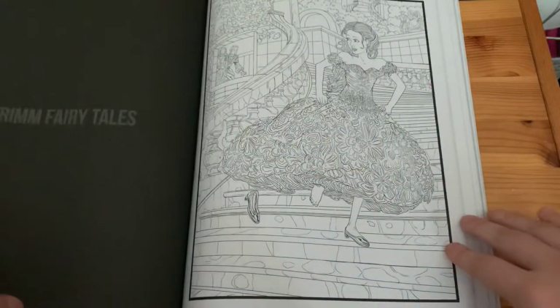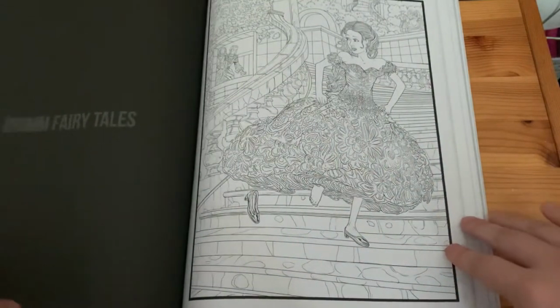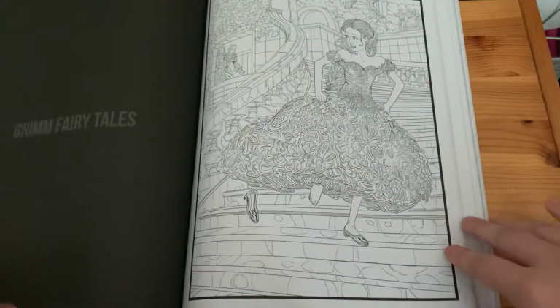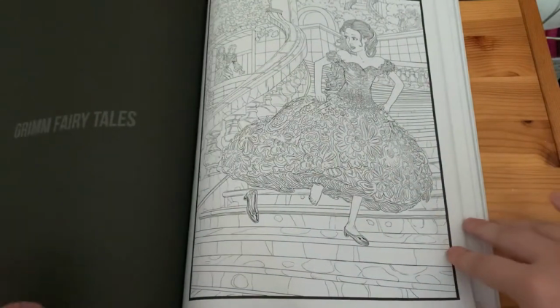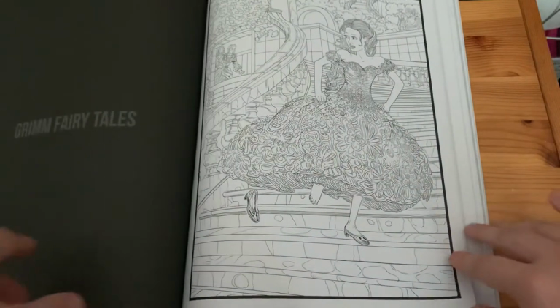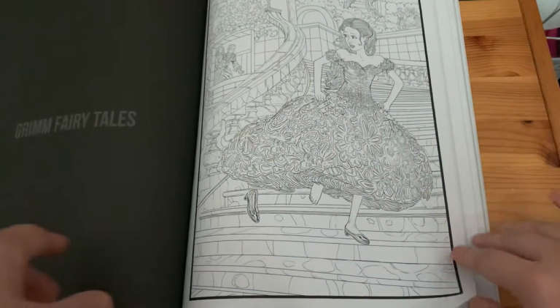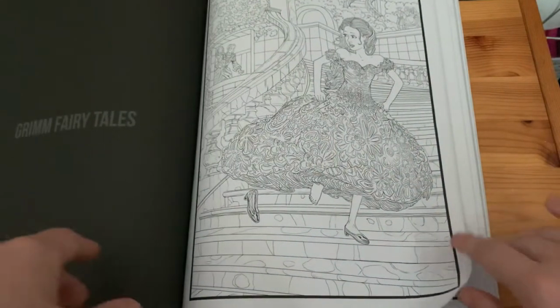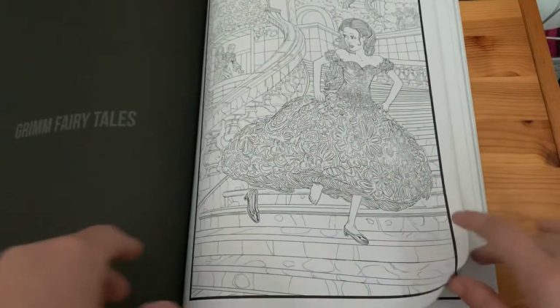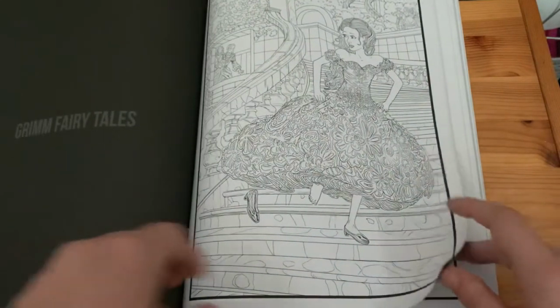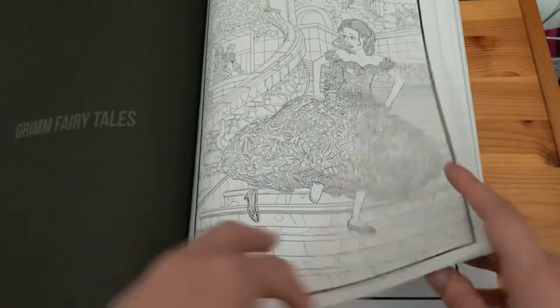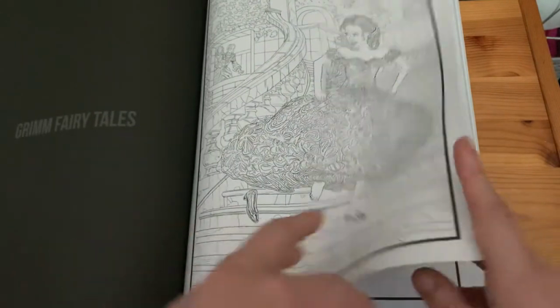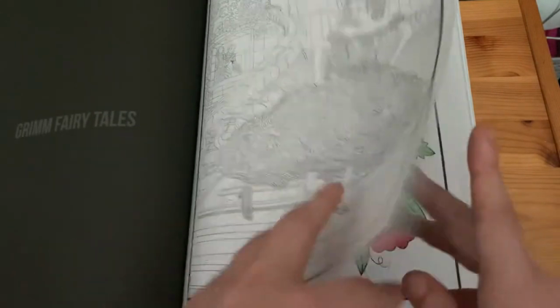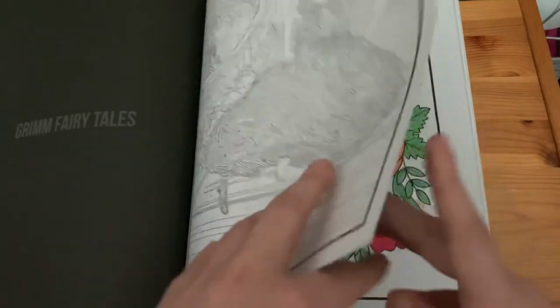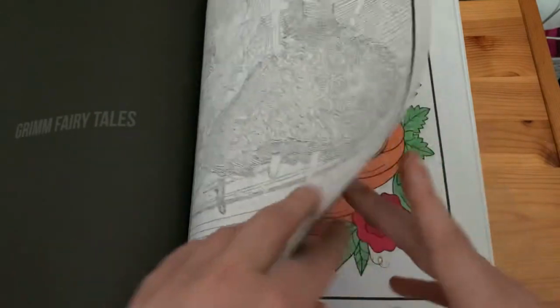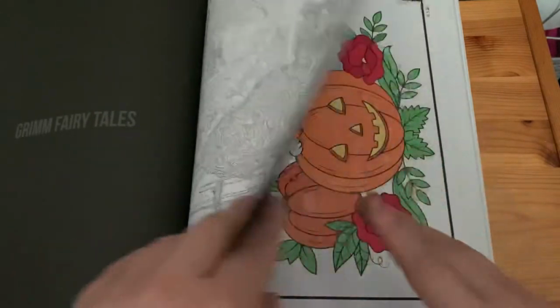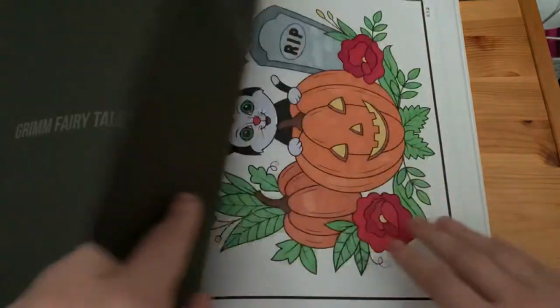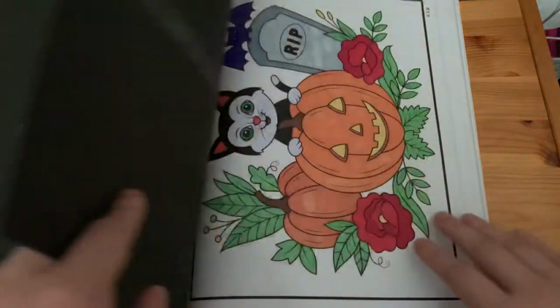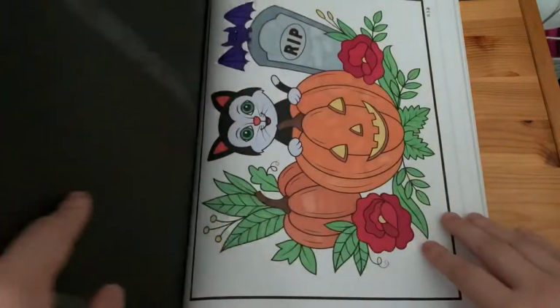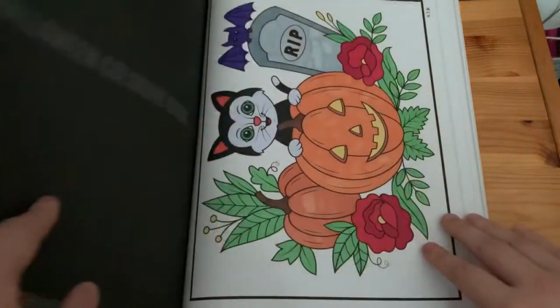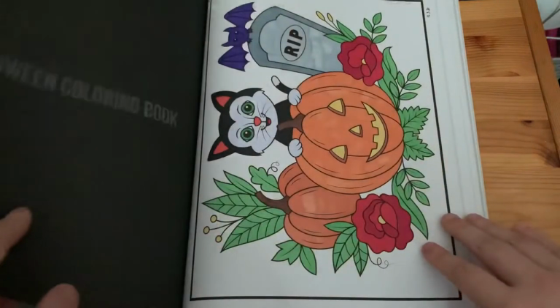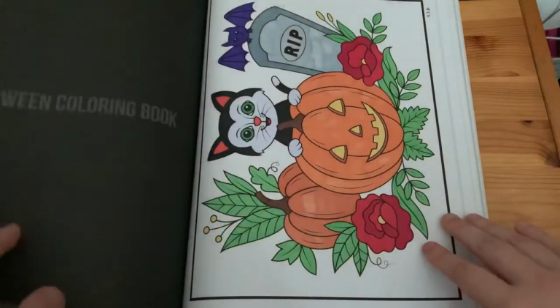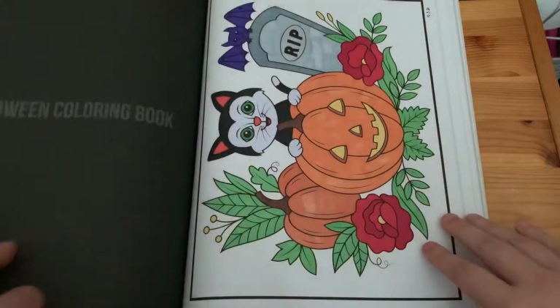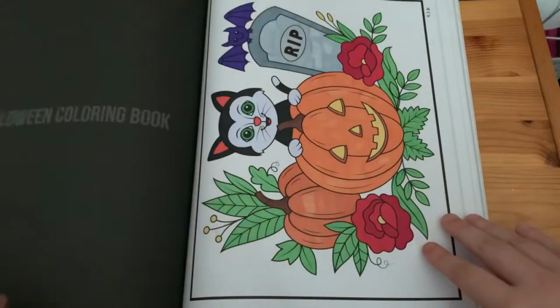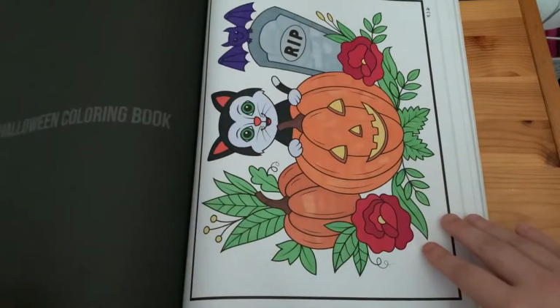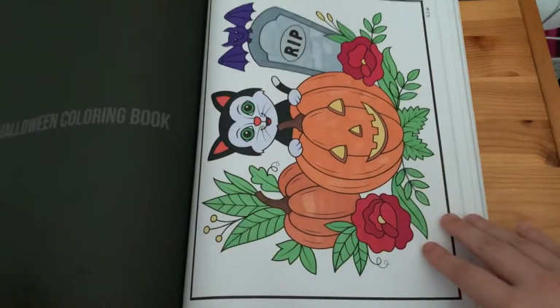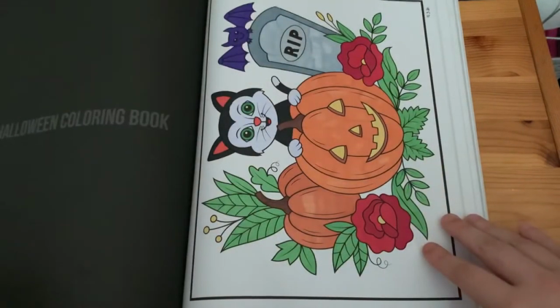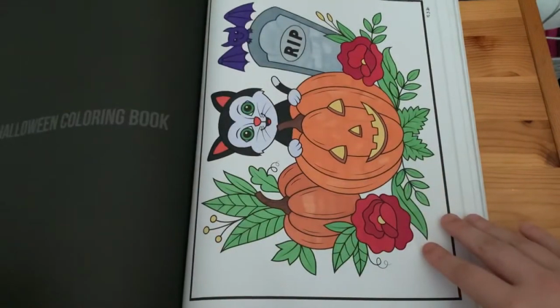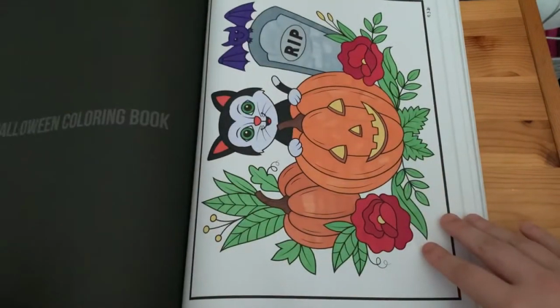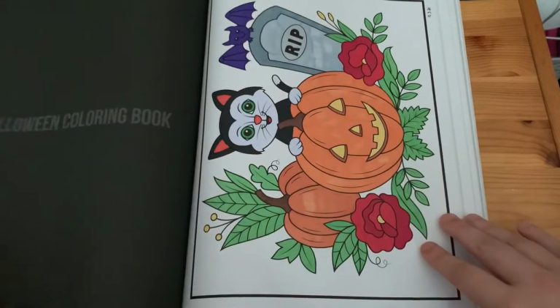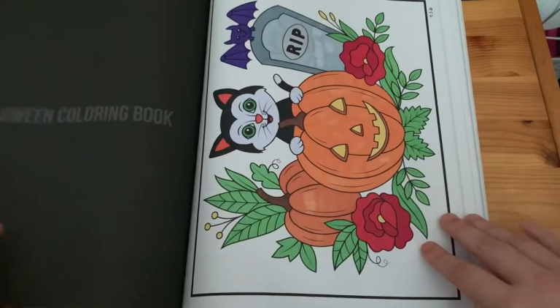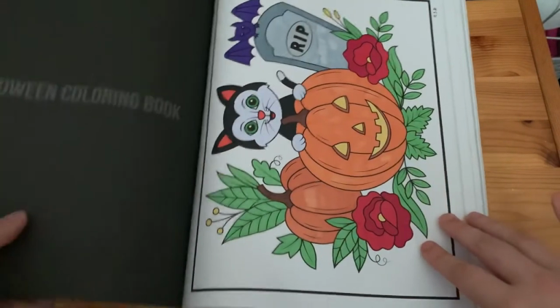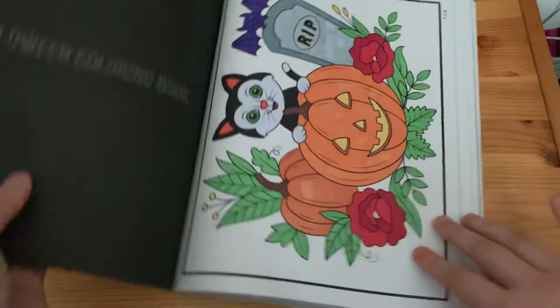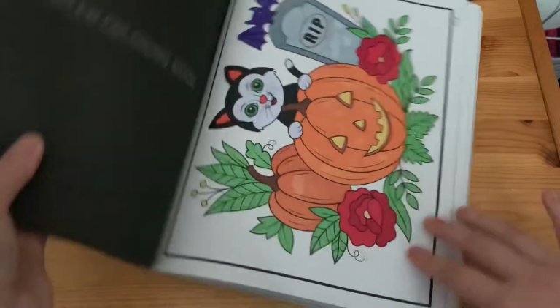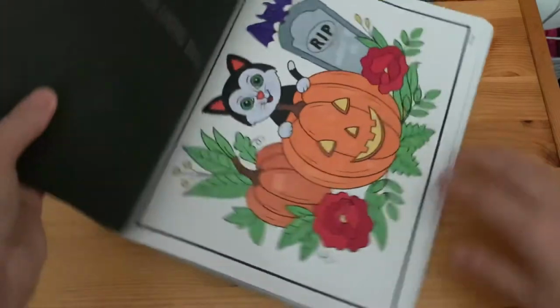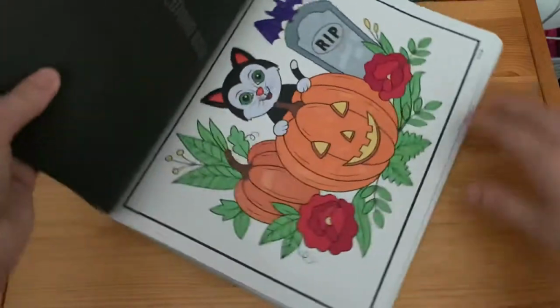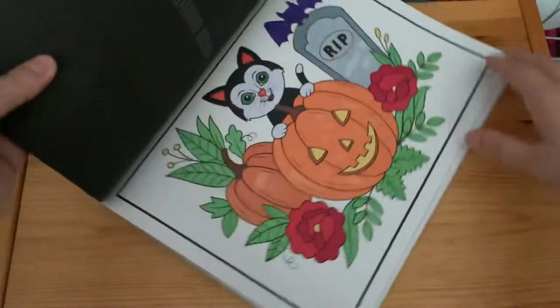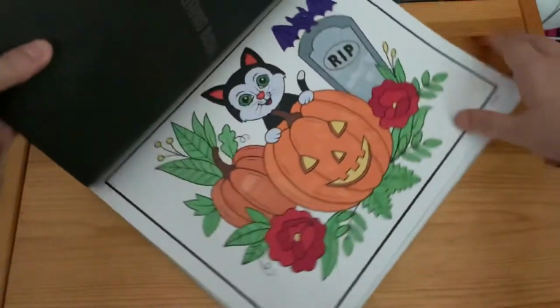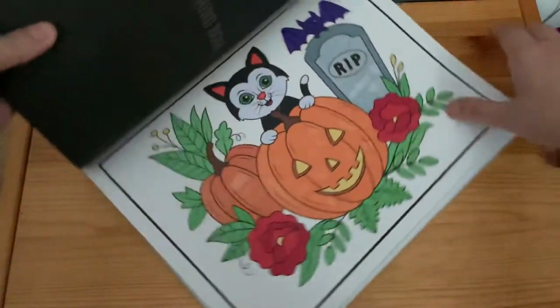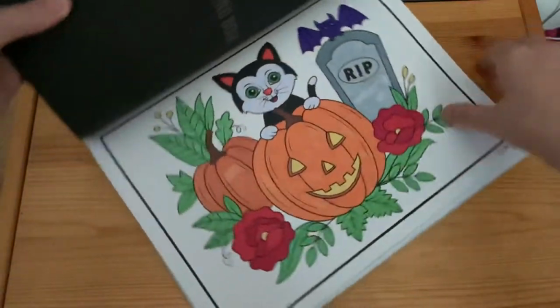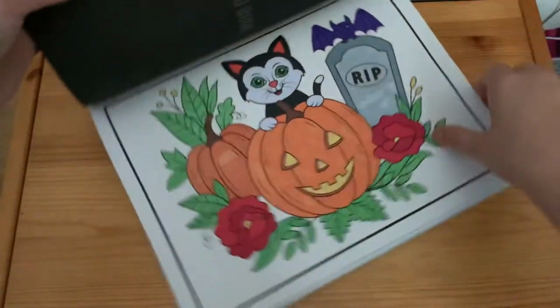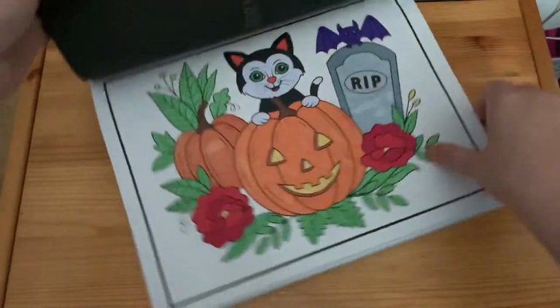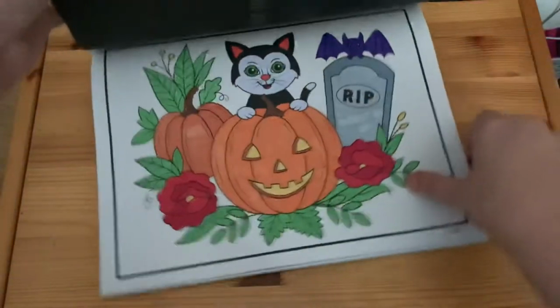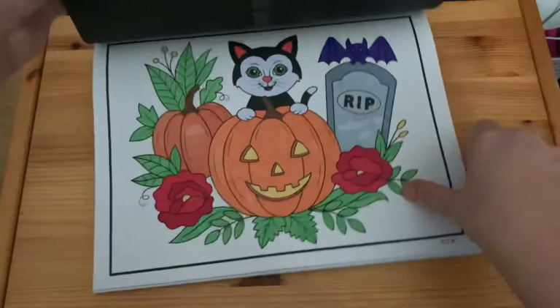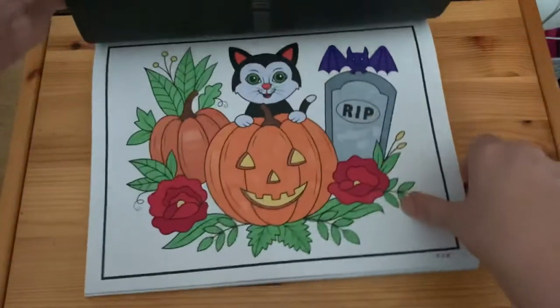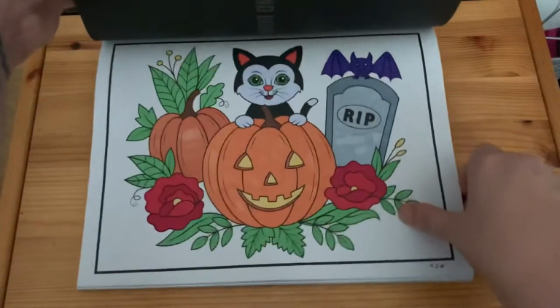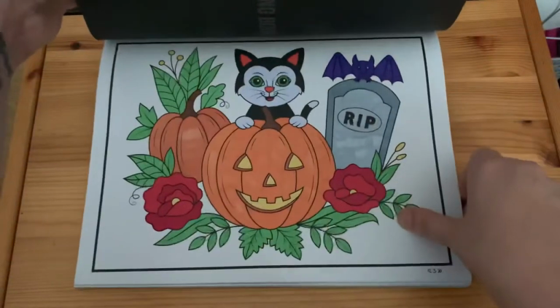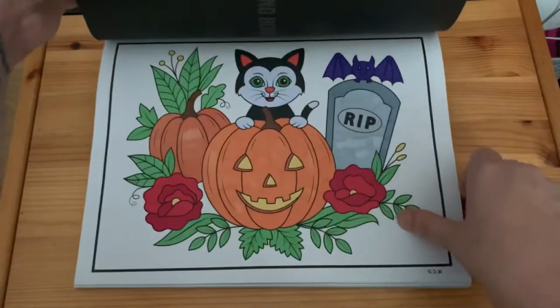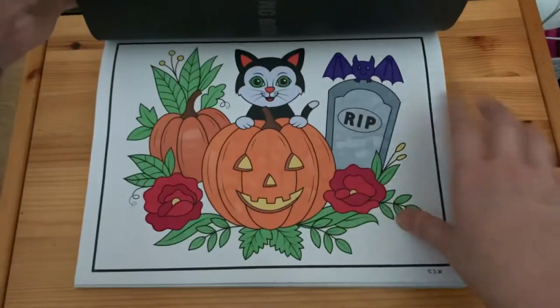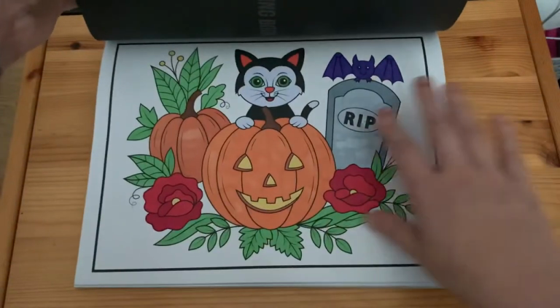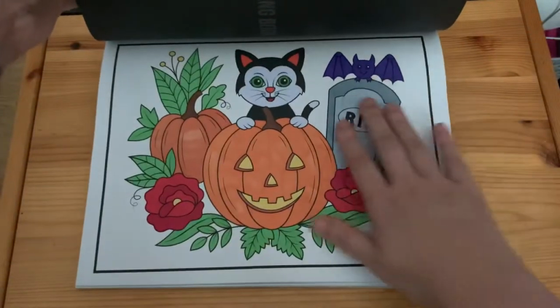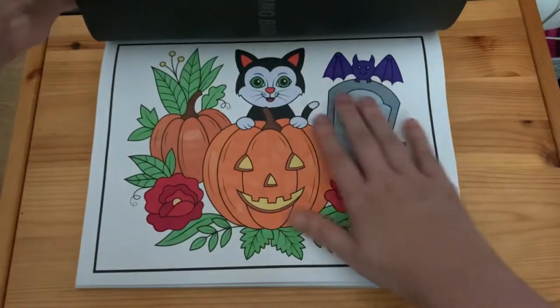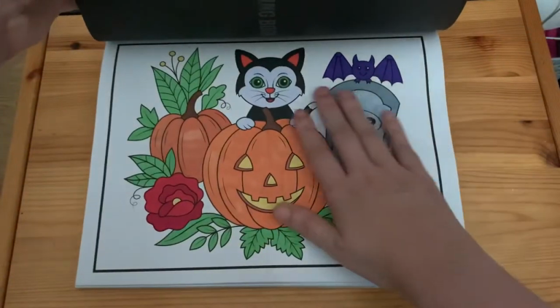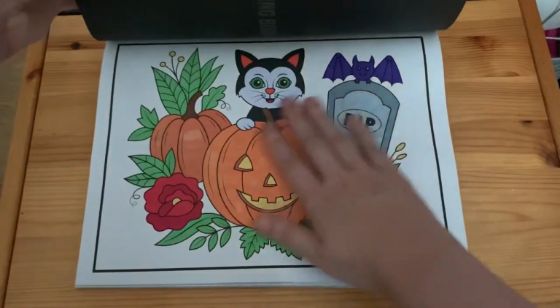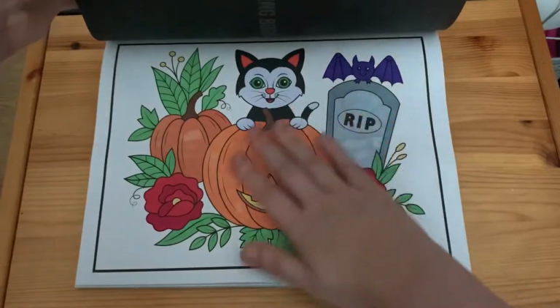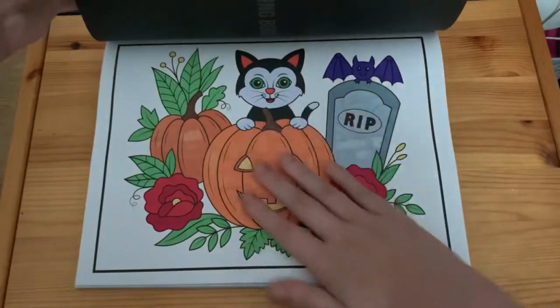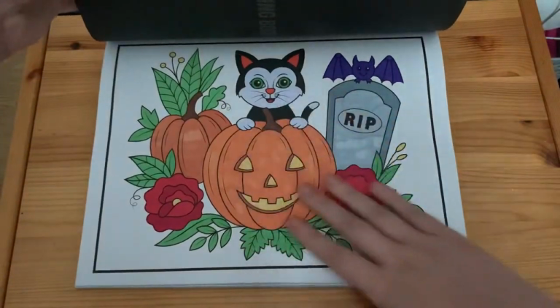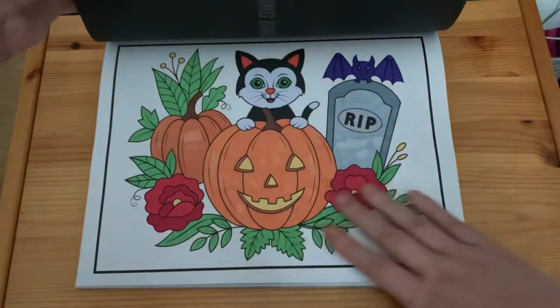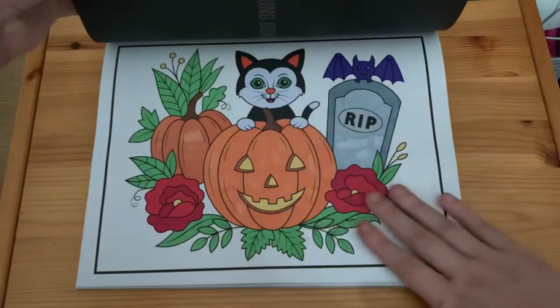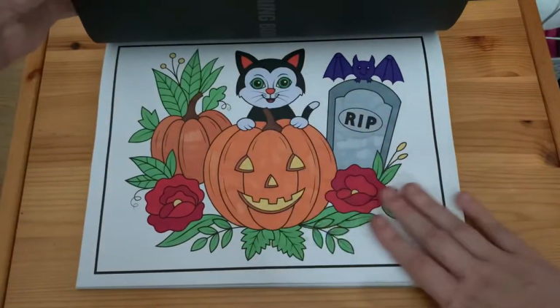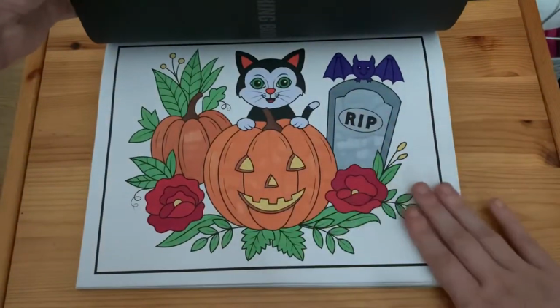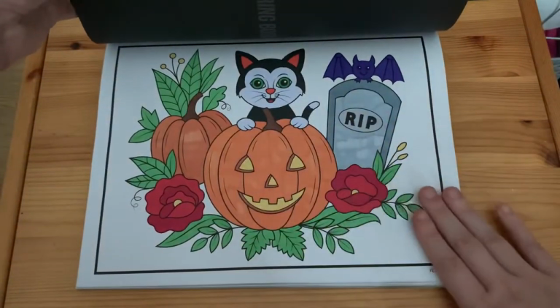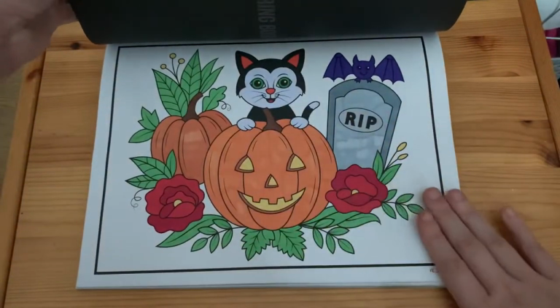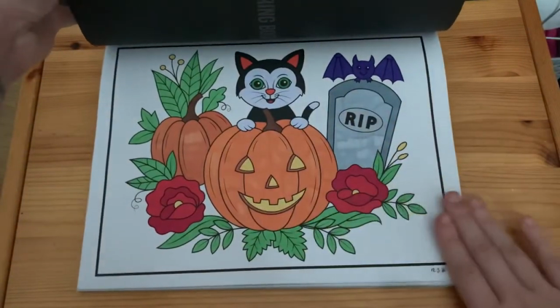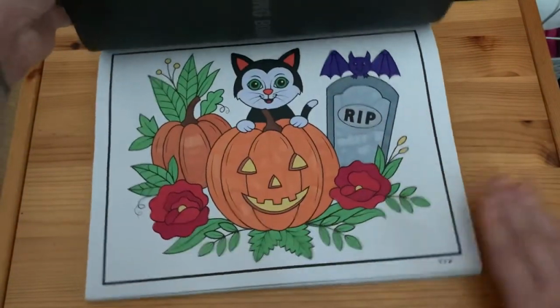'Grim Fairy Tales', and this one is from the 'Halloween Colouring Book' — I used only markers for this one.